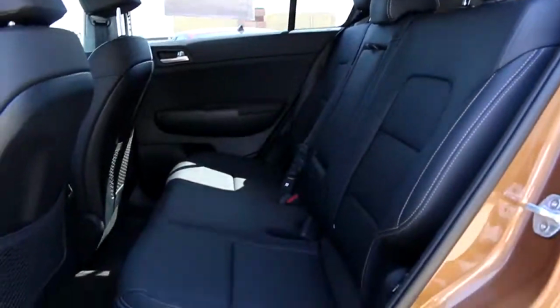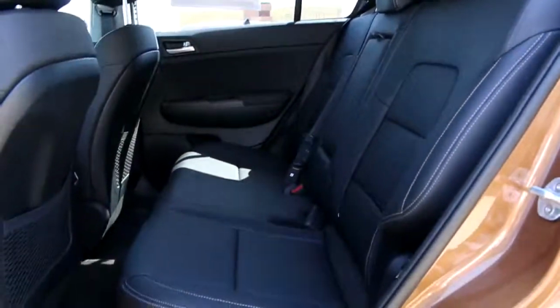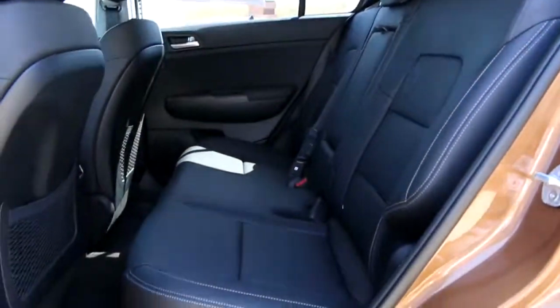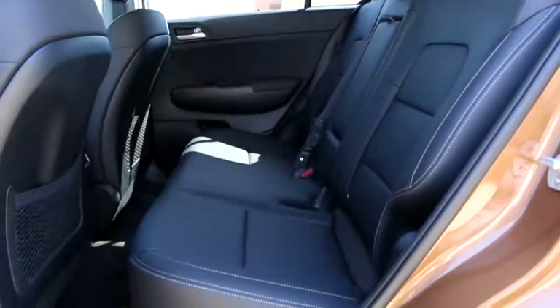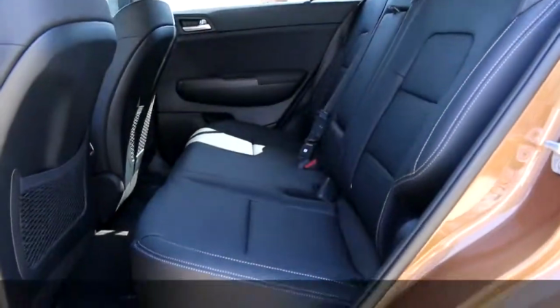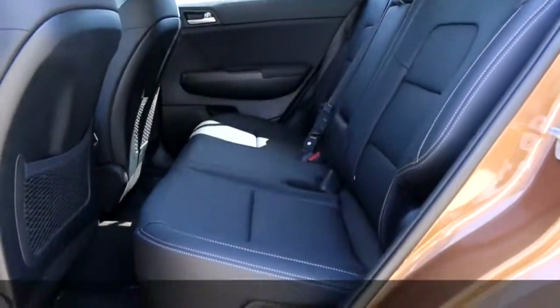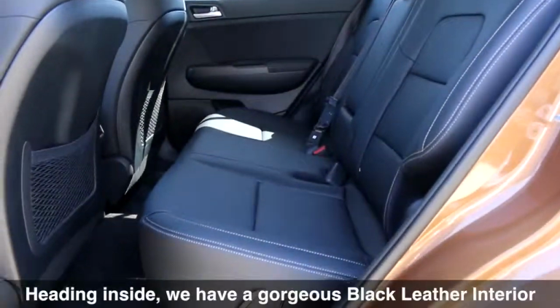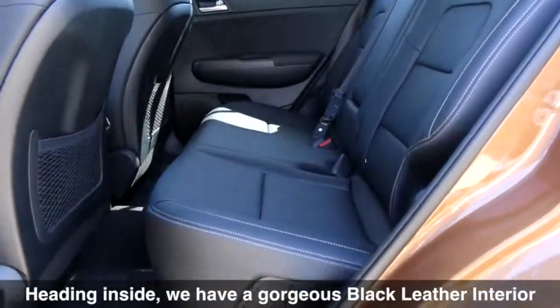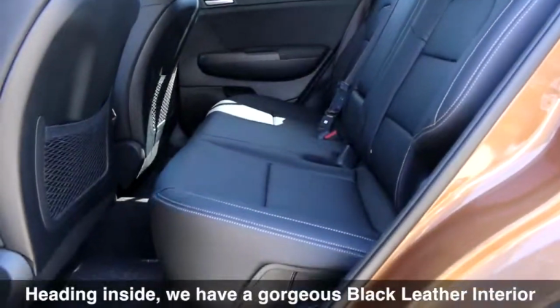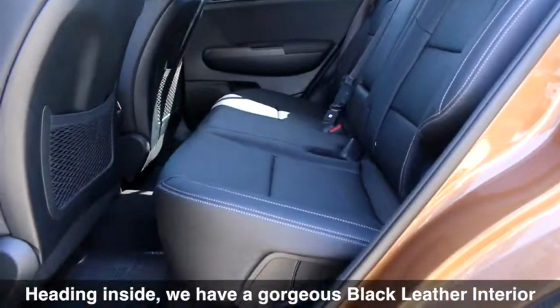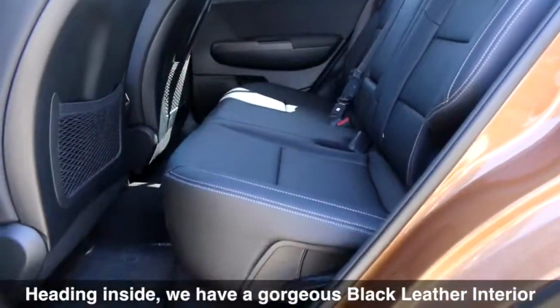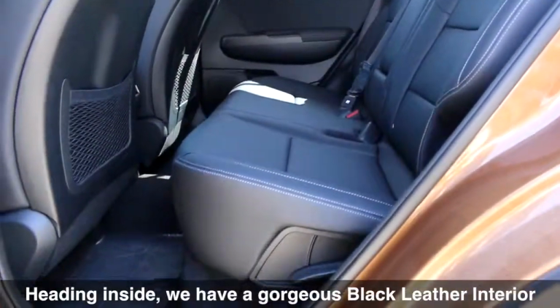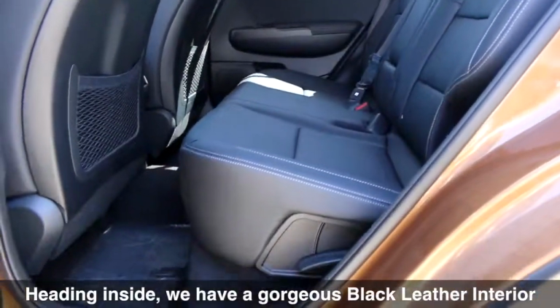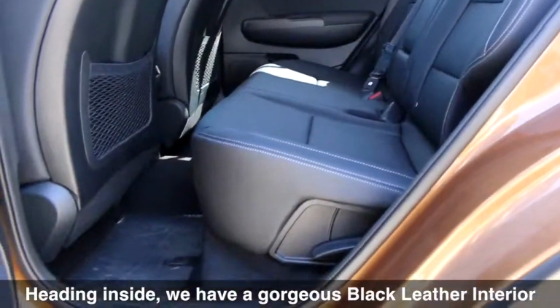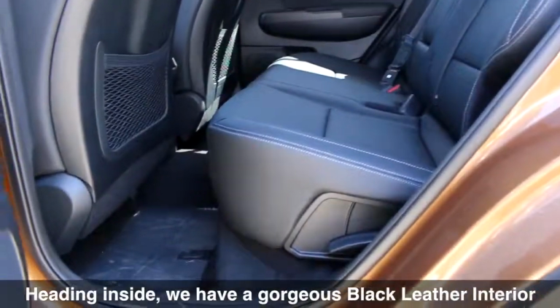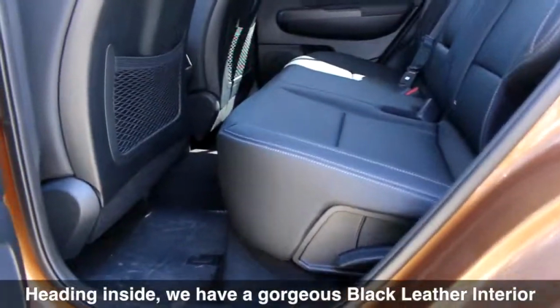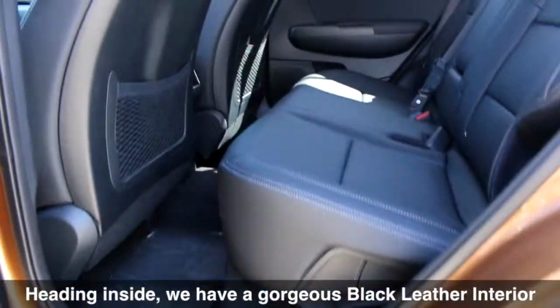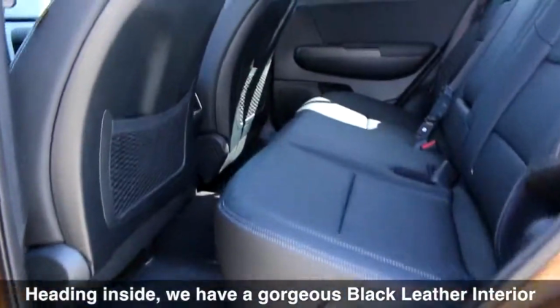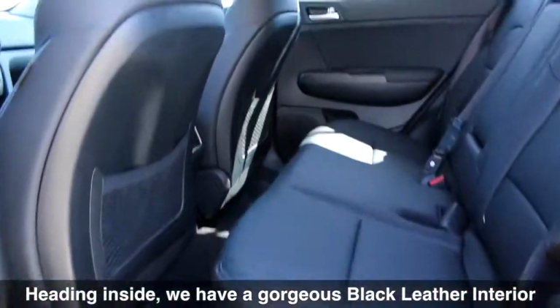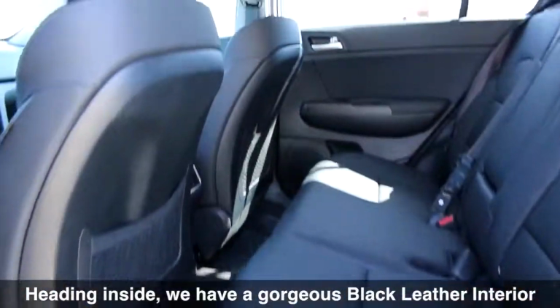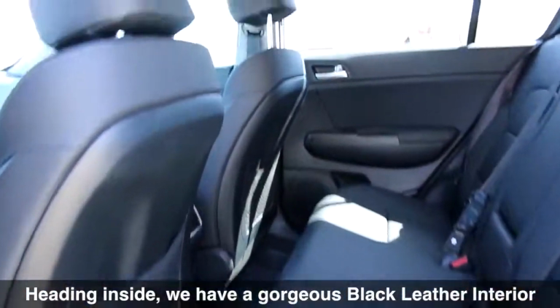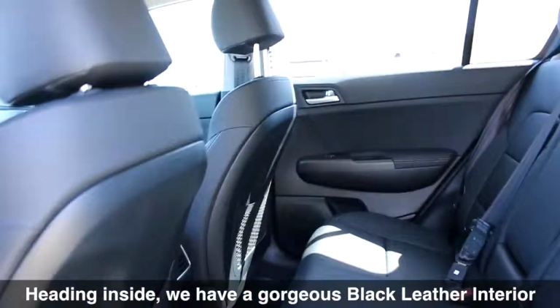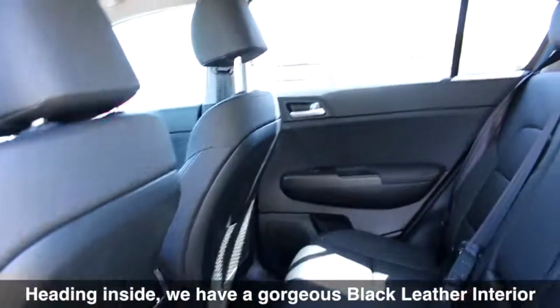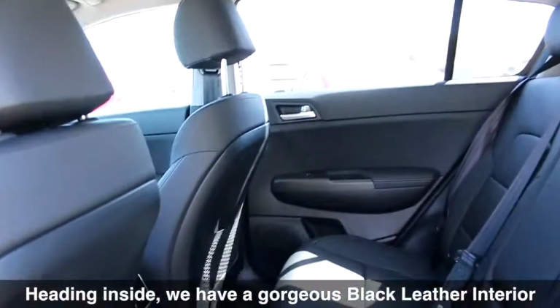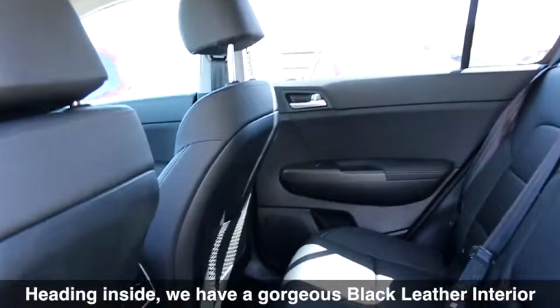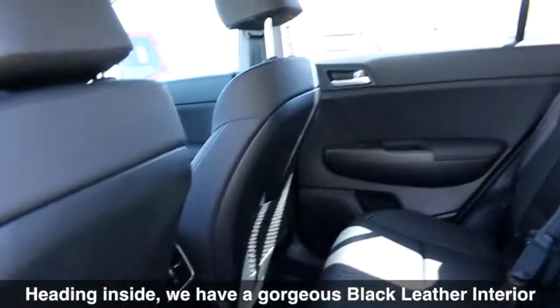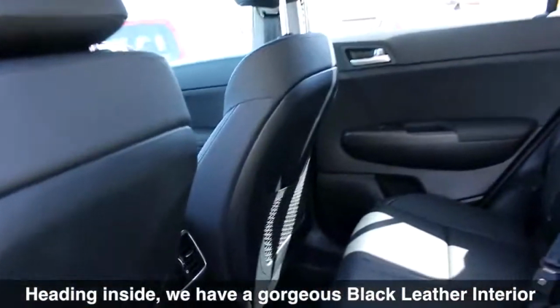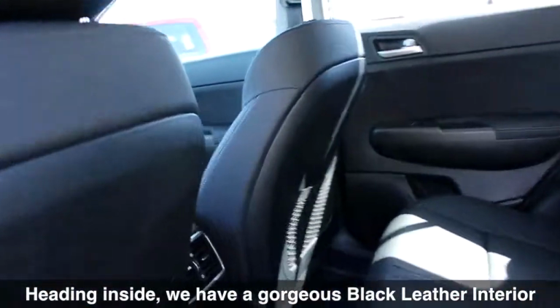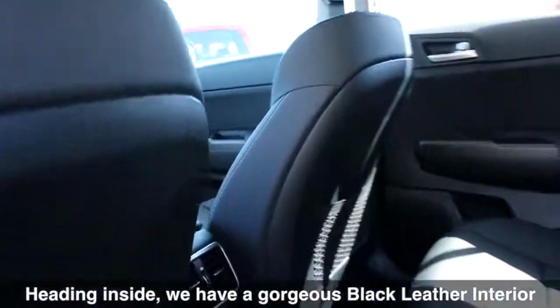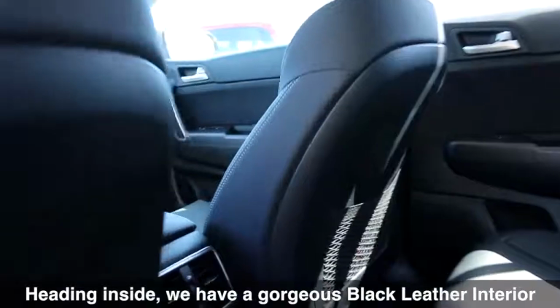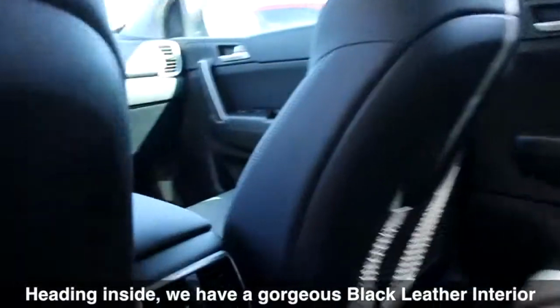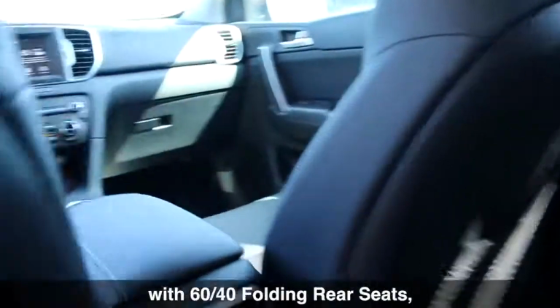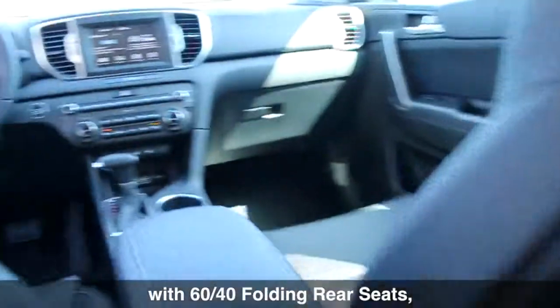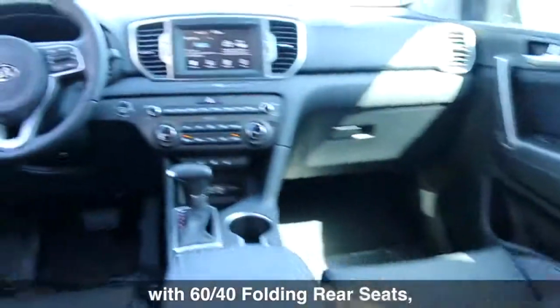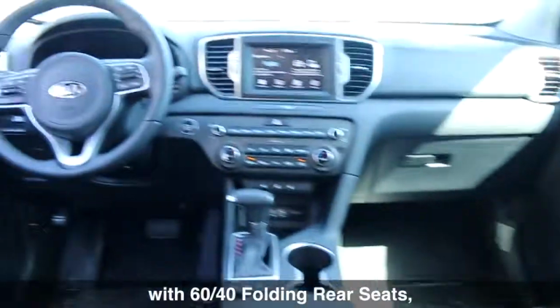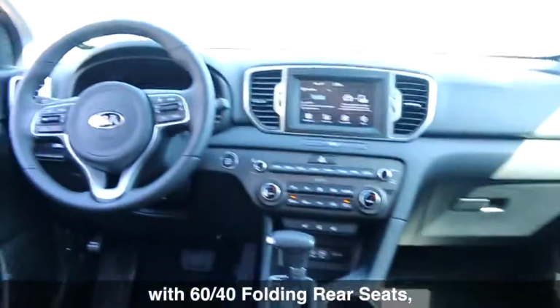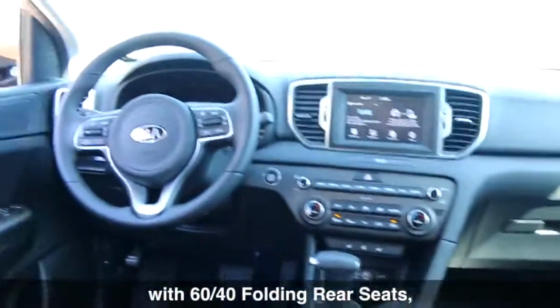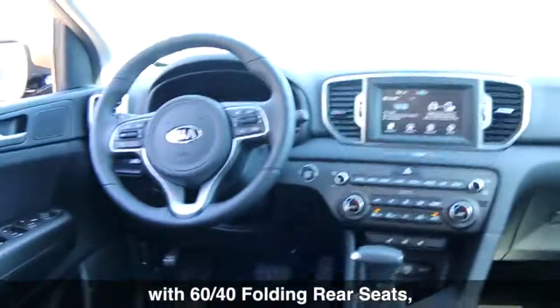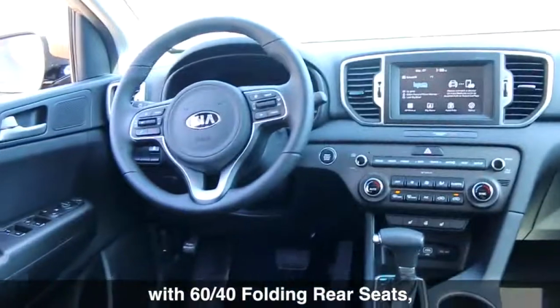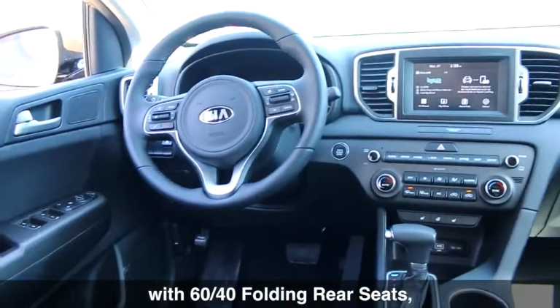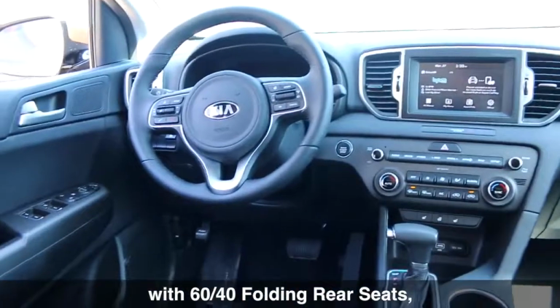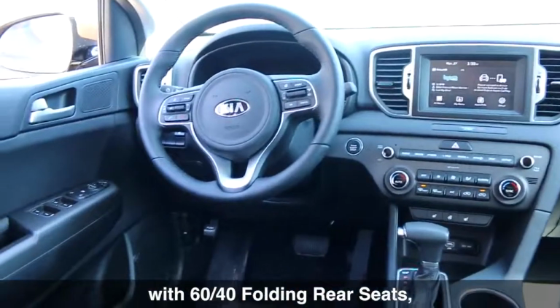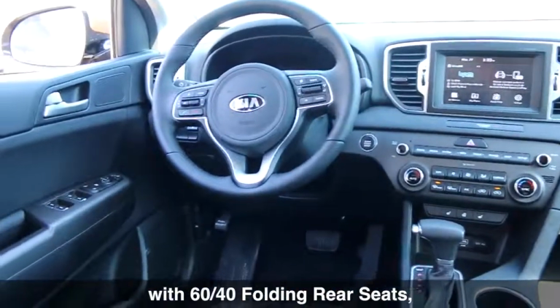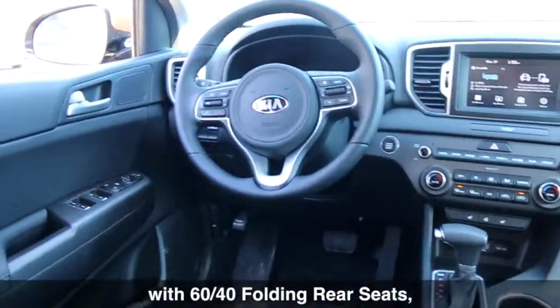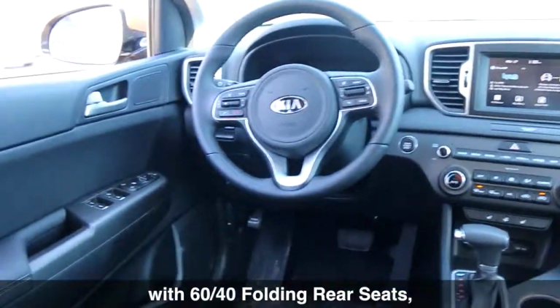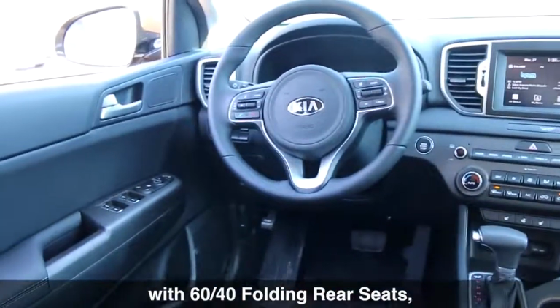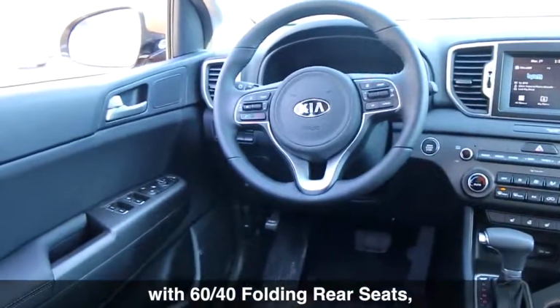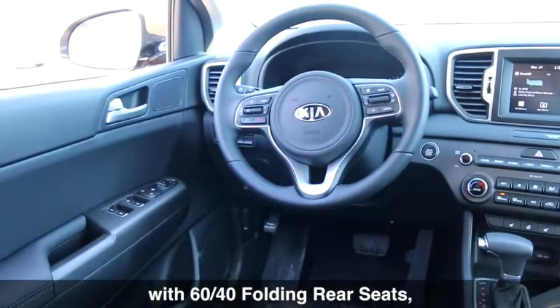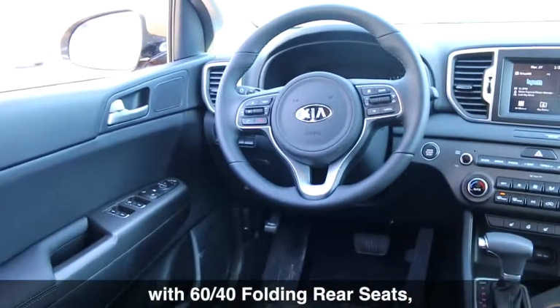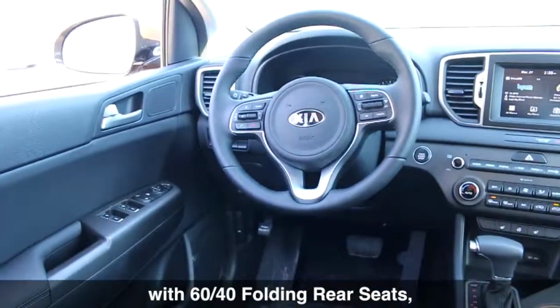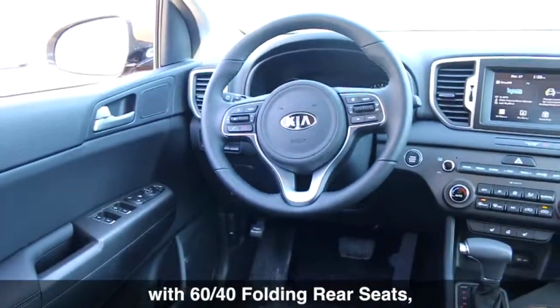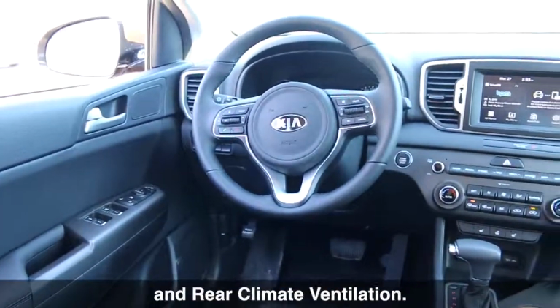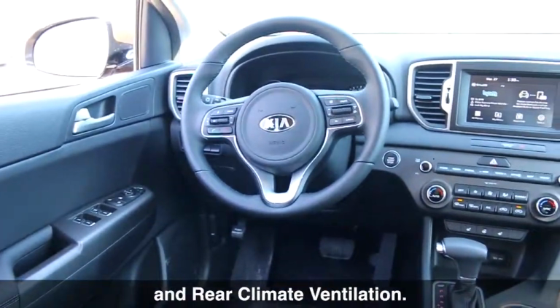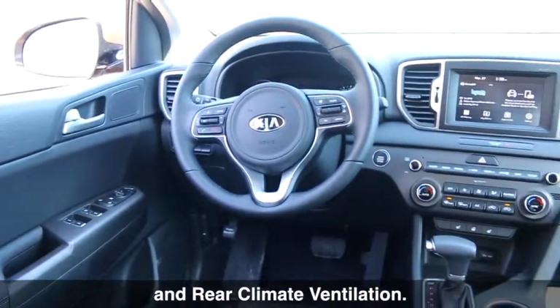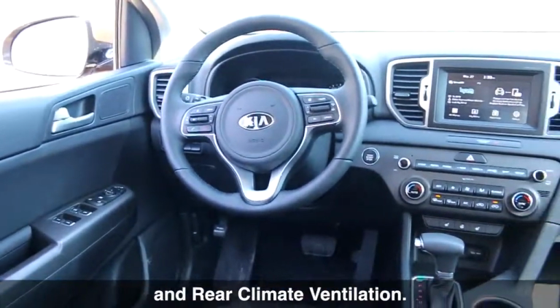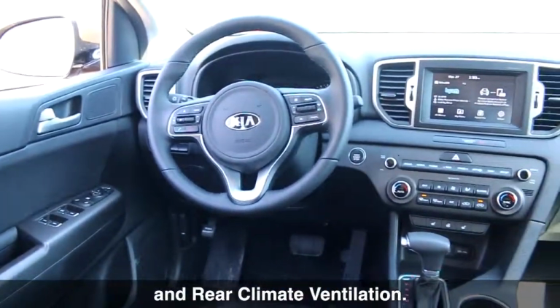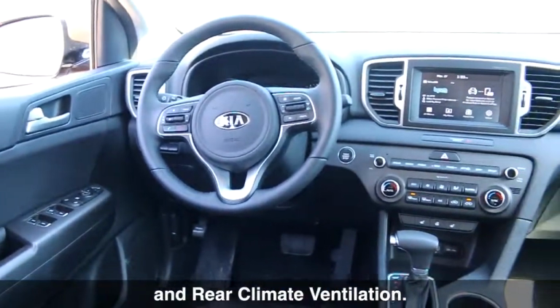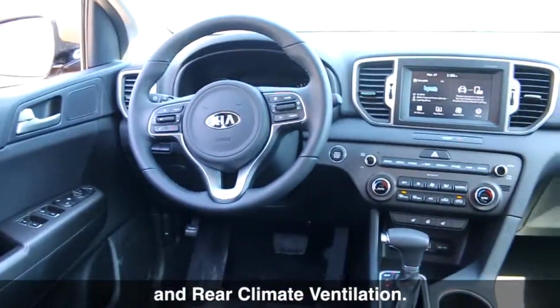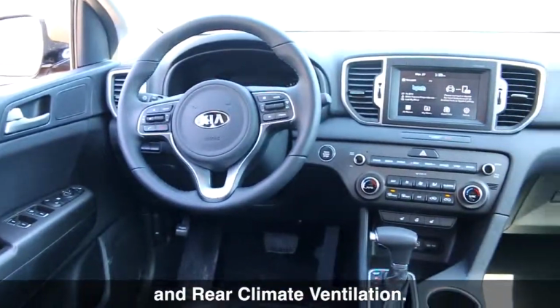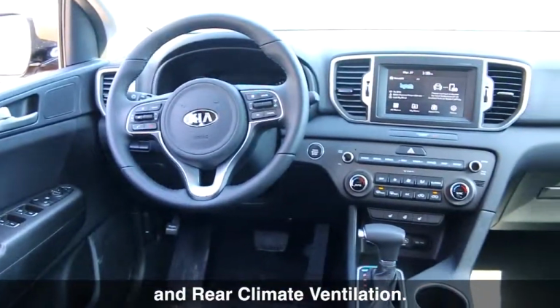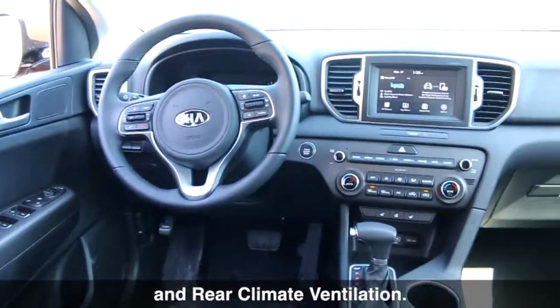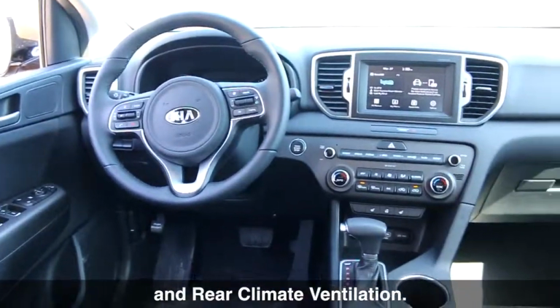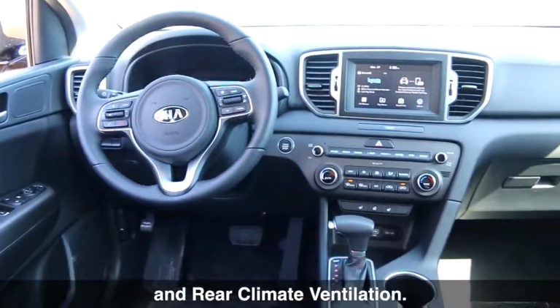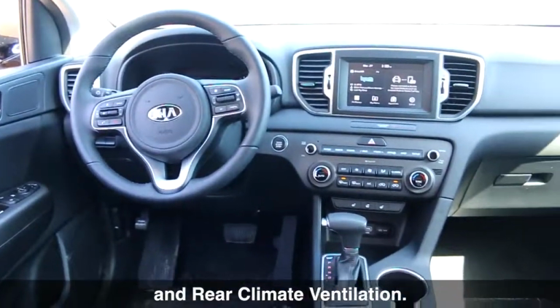Heading inside, we have a gorgeous black leather interior with 60-40 folding rear seats and rear climate ventilation.